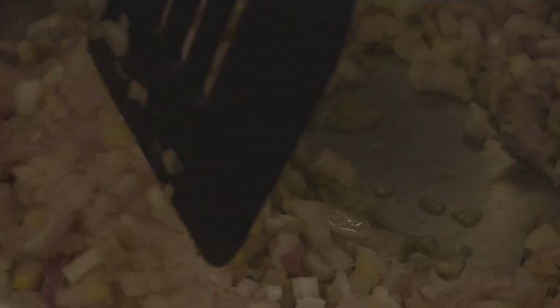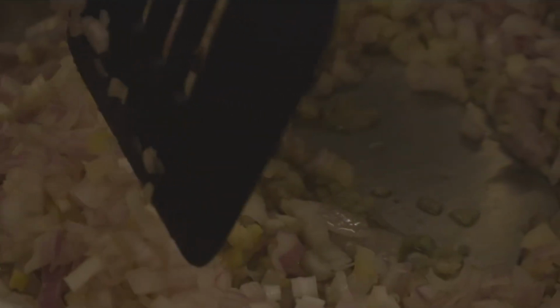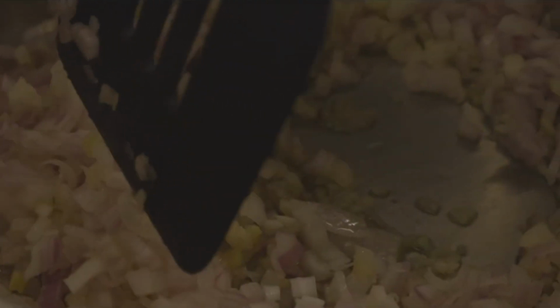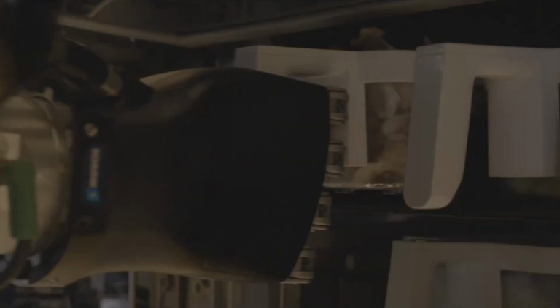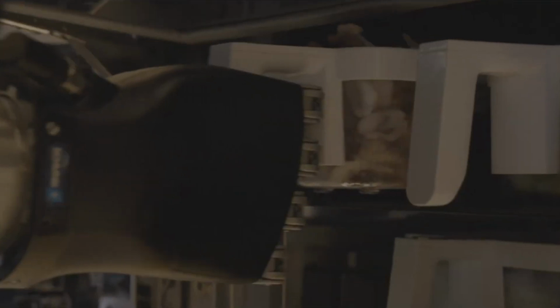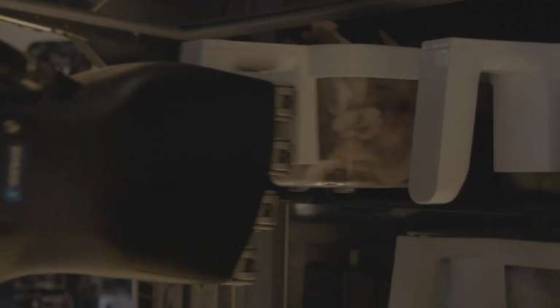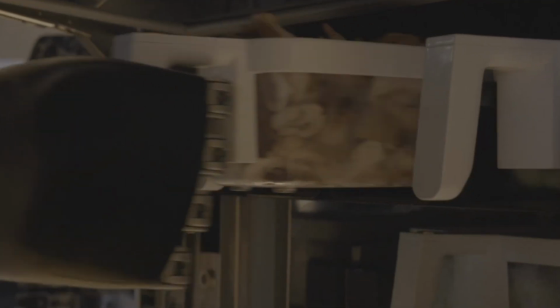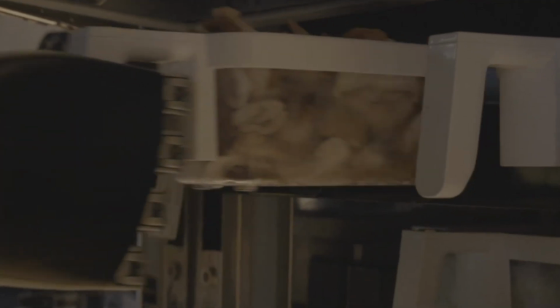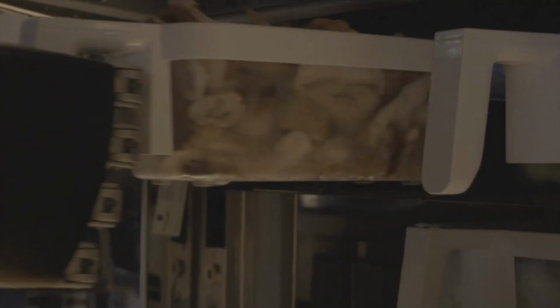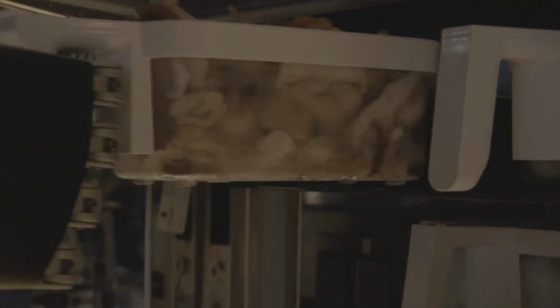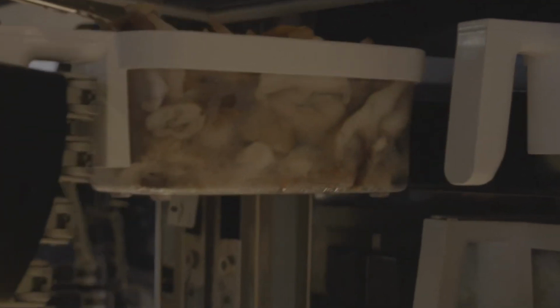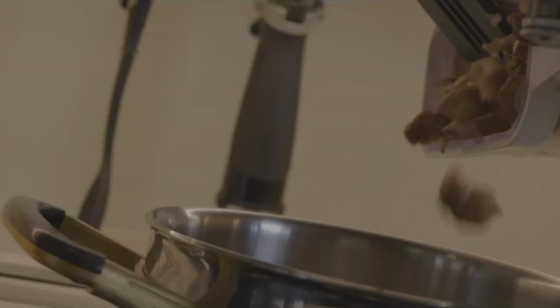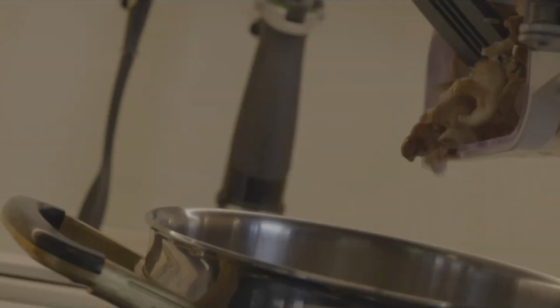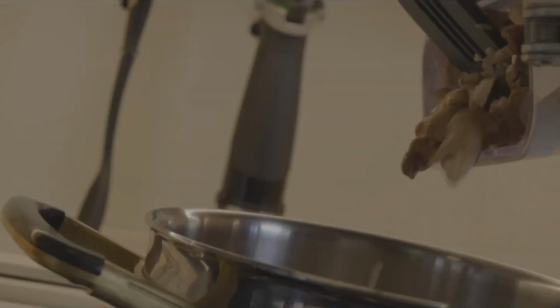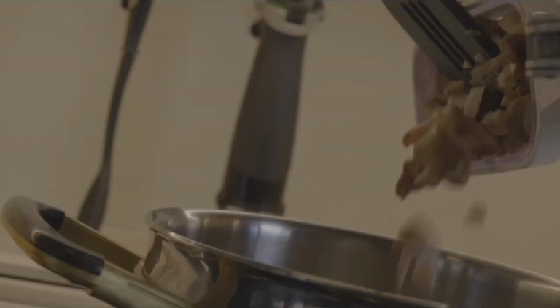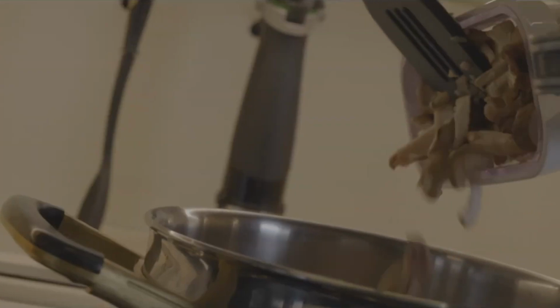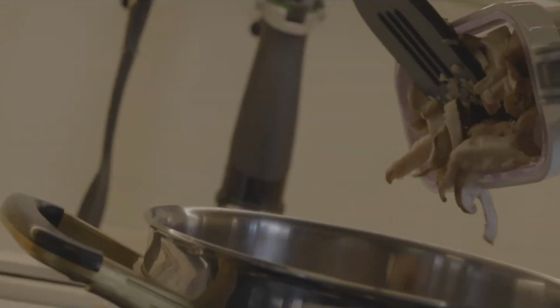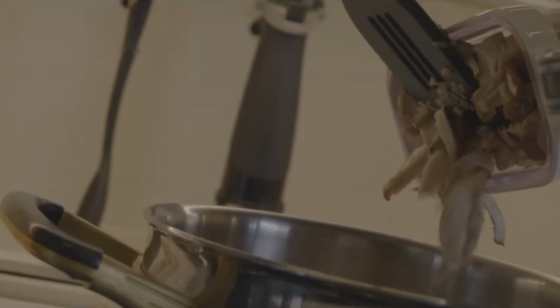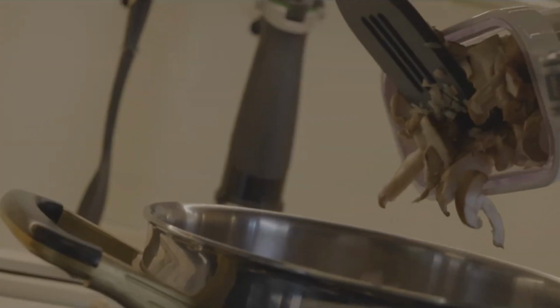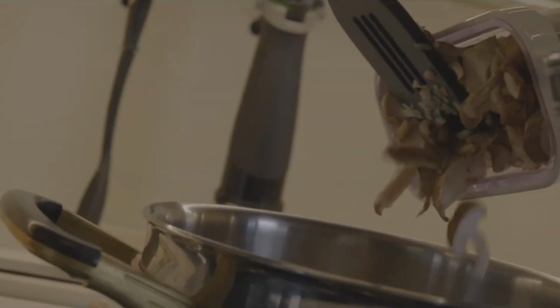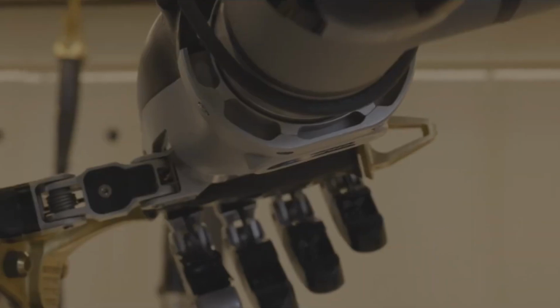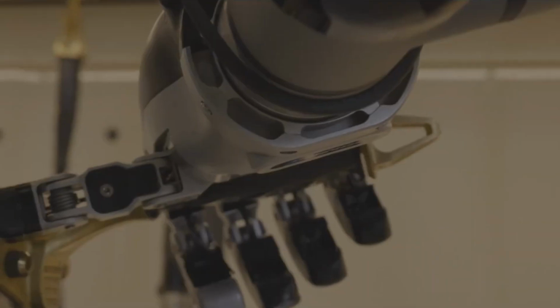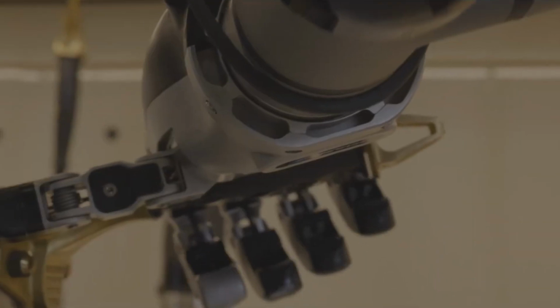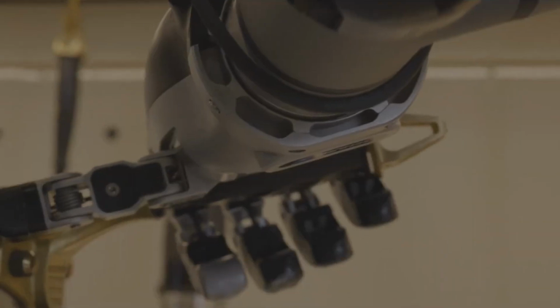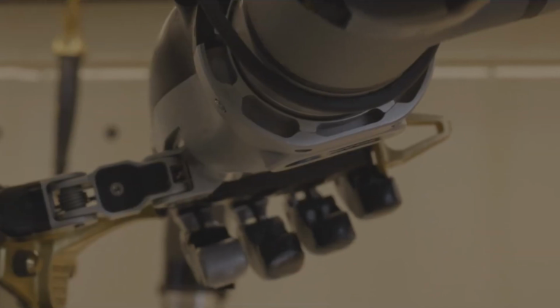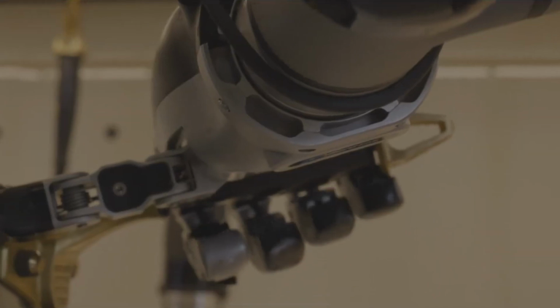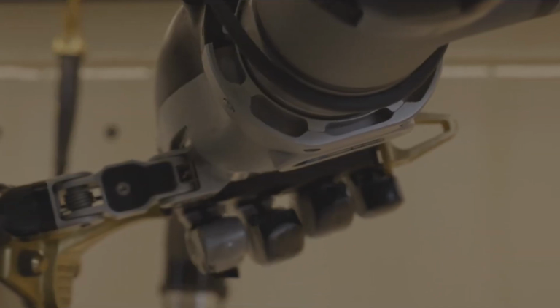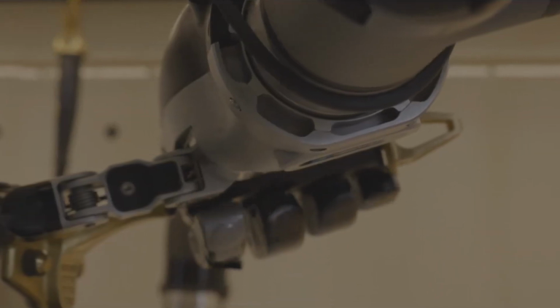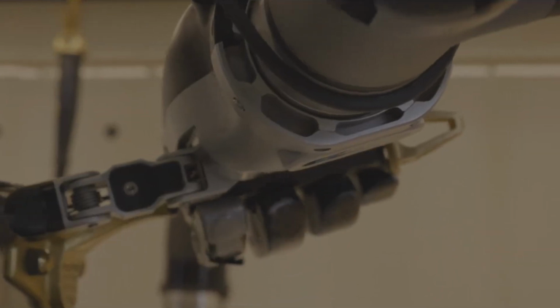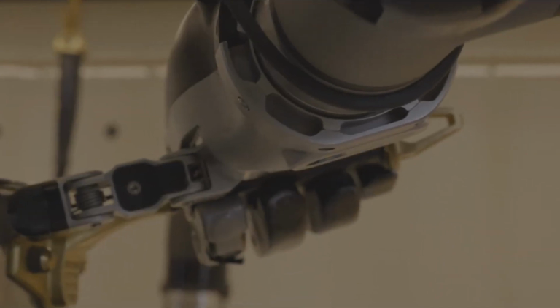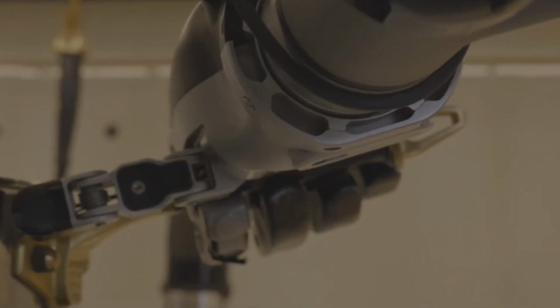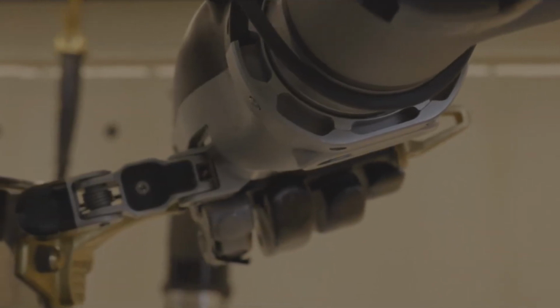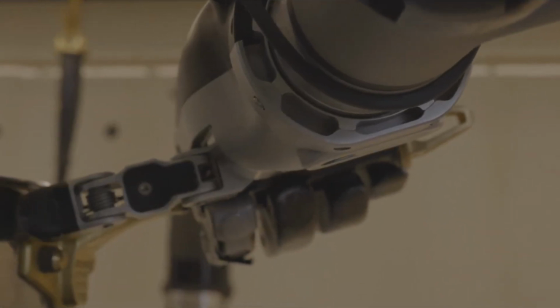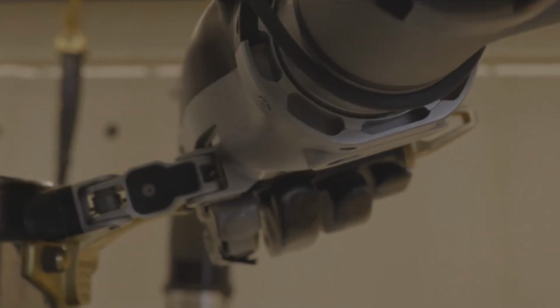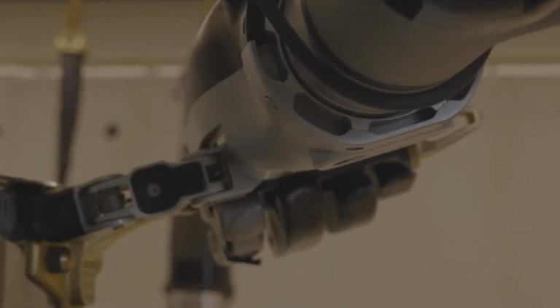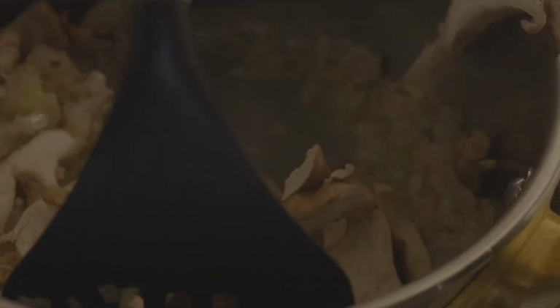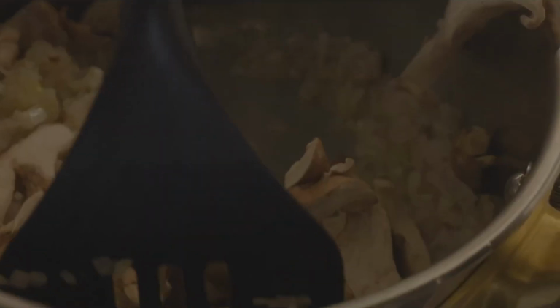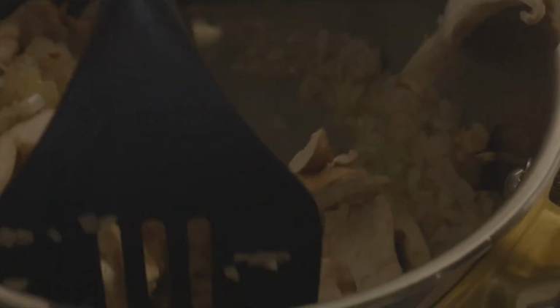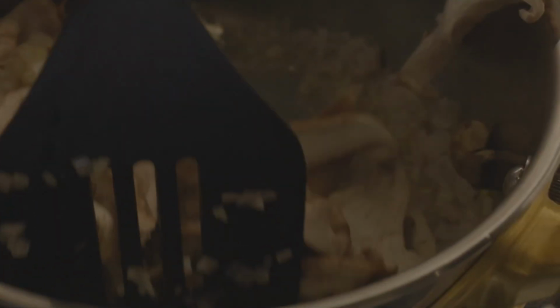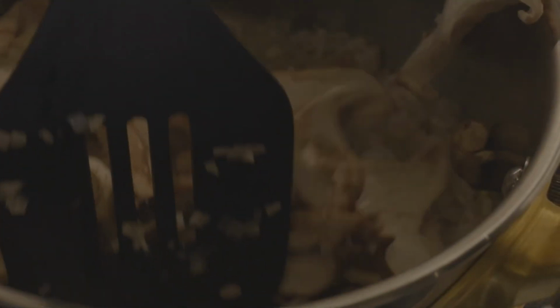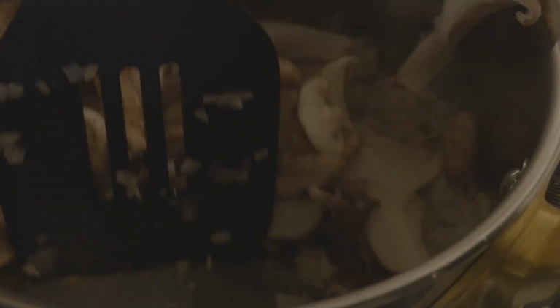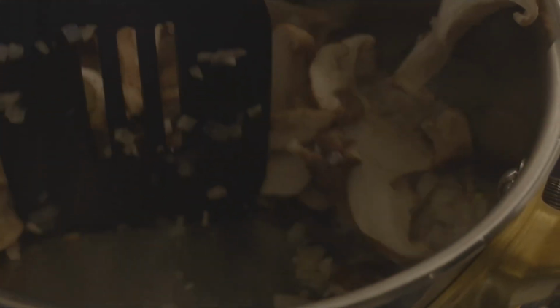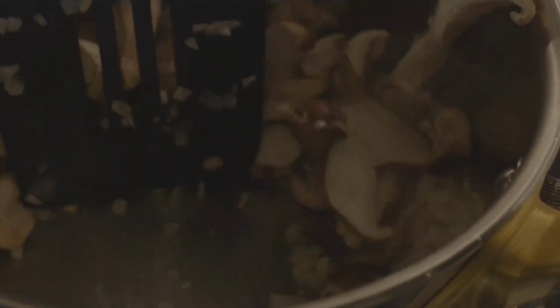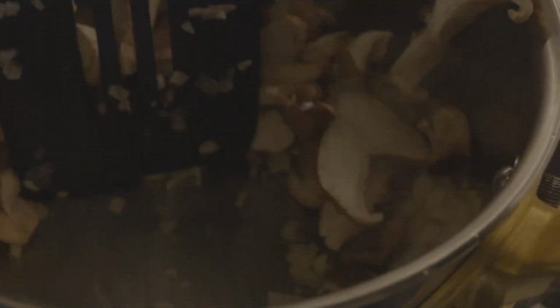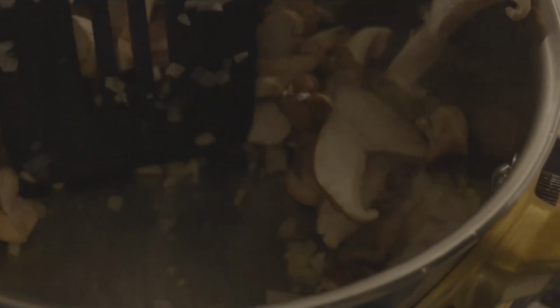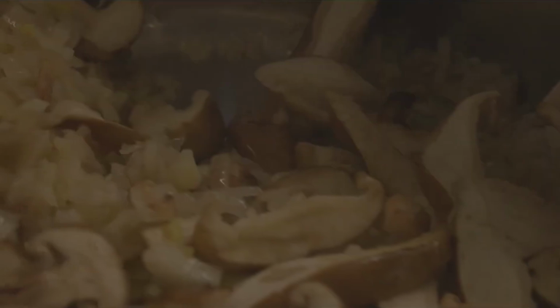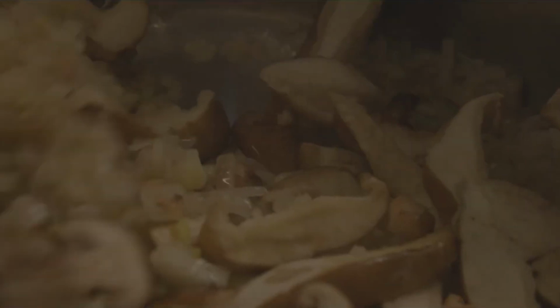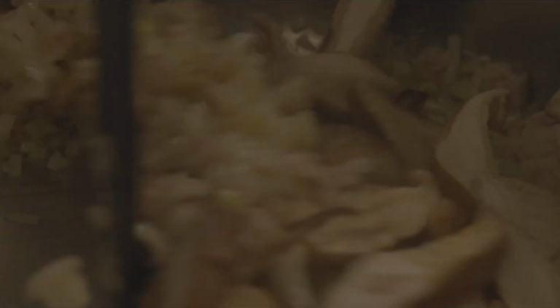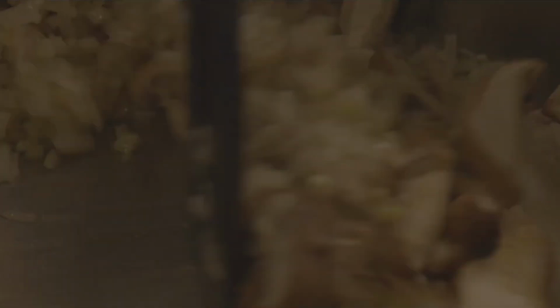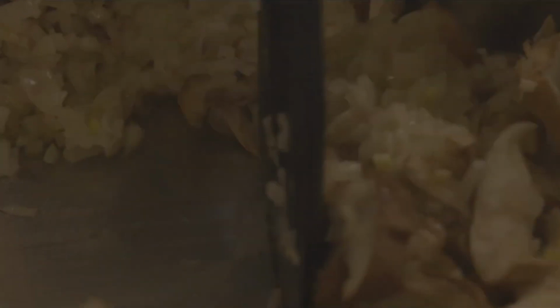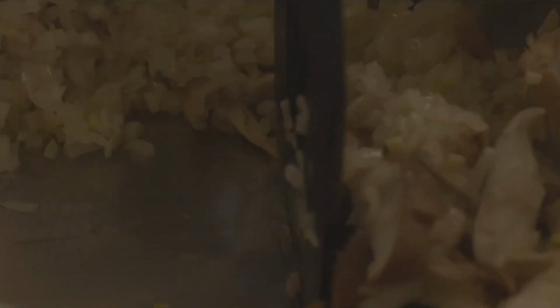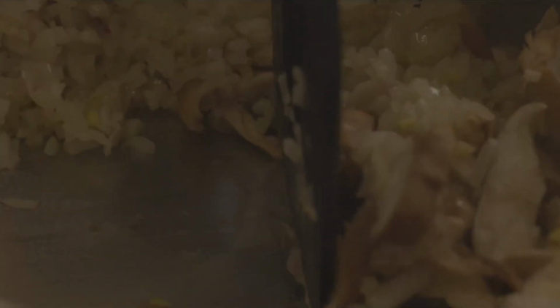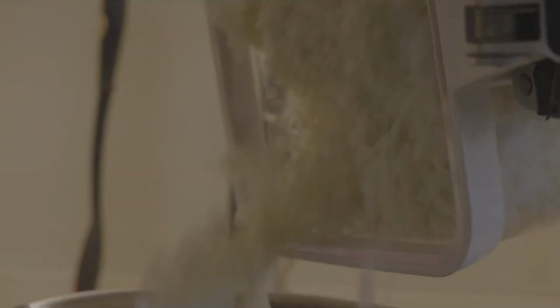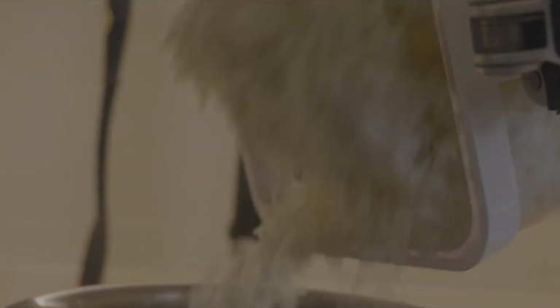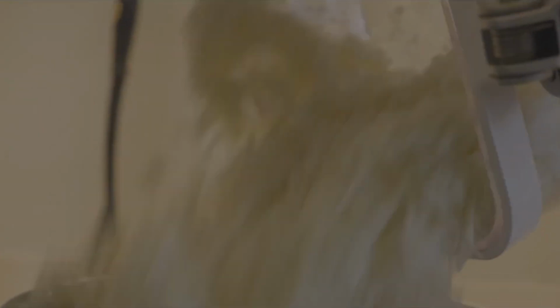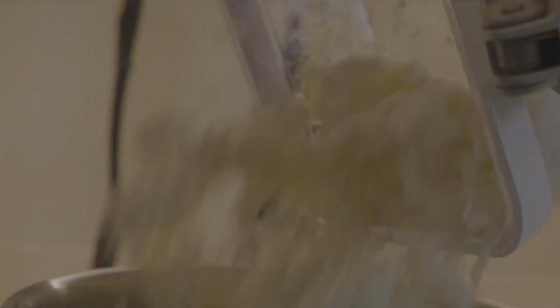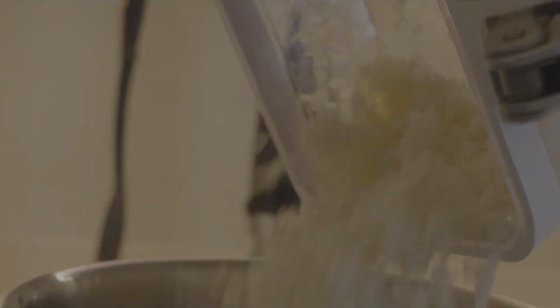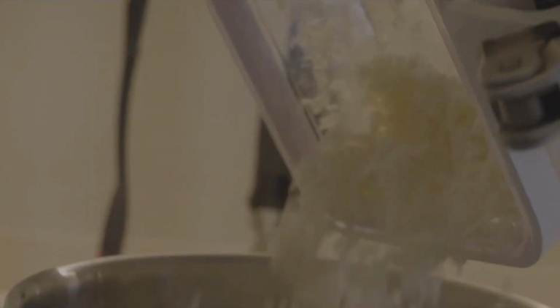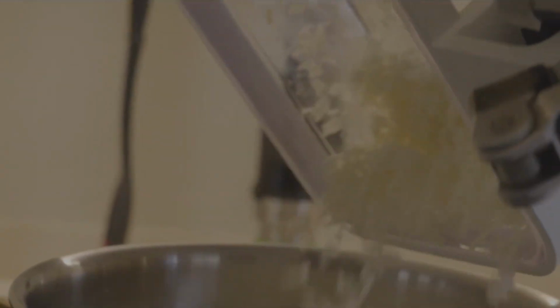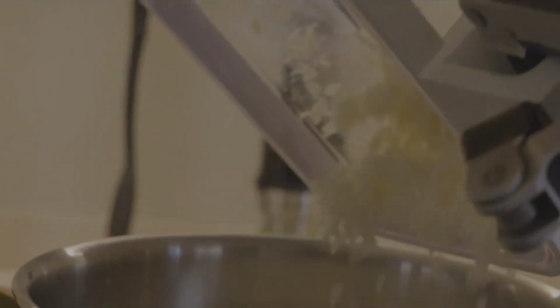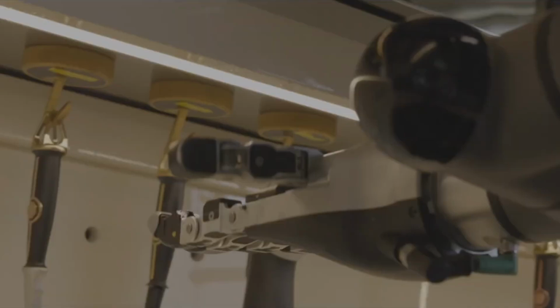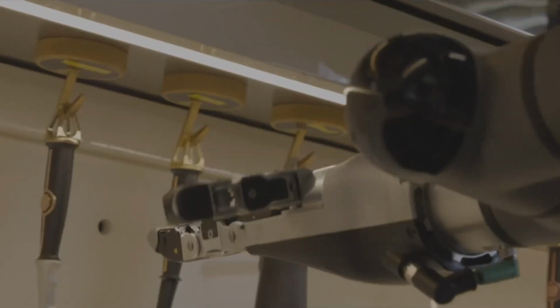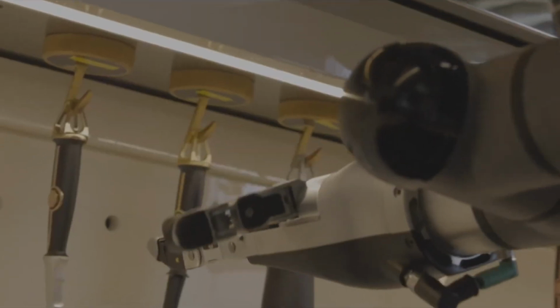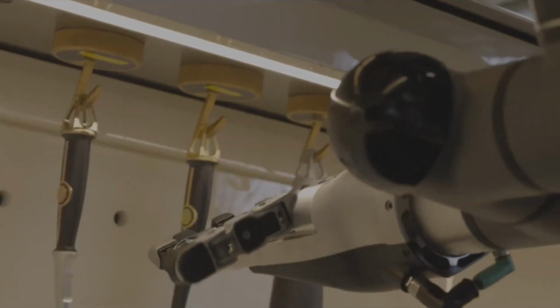So is this robot better than a human chef? For precision and efficiency, absolutely. But hey, the taste test? That's up to you.